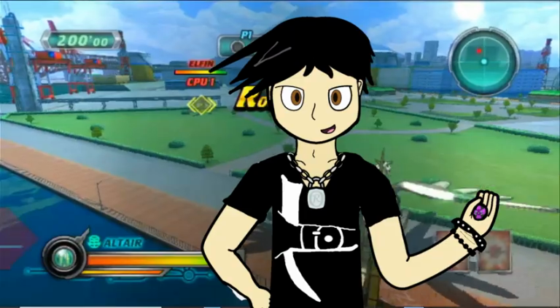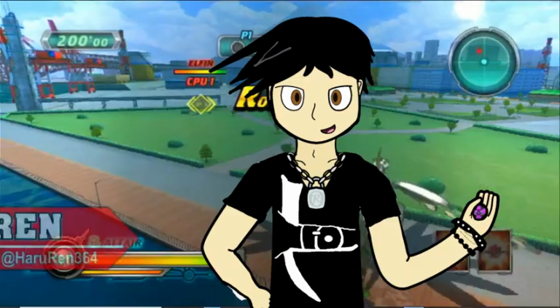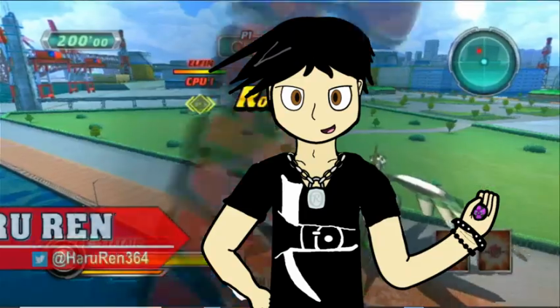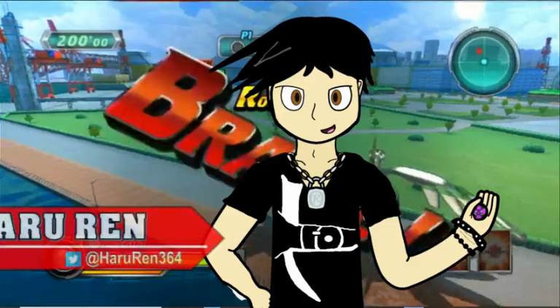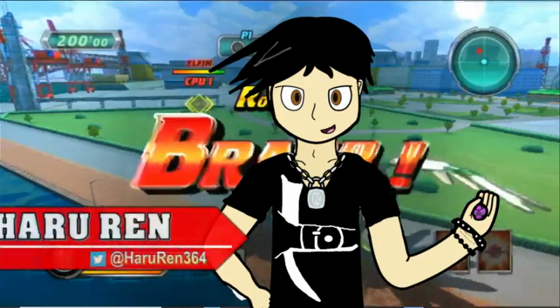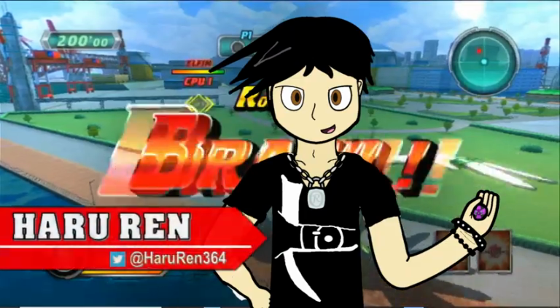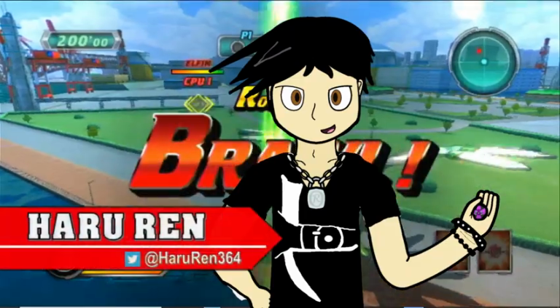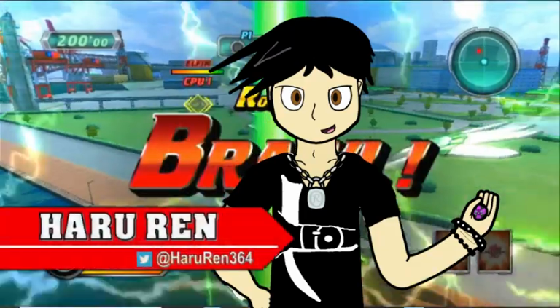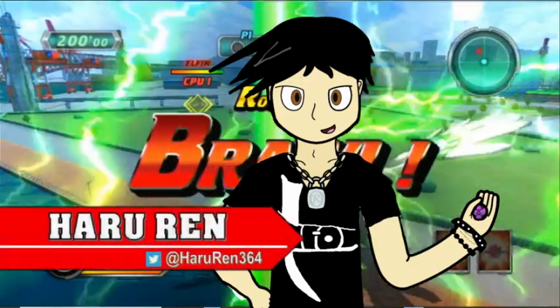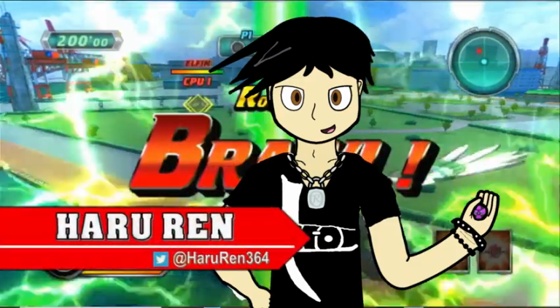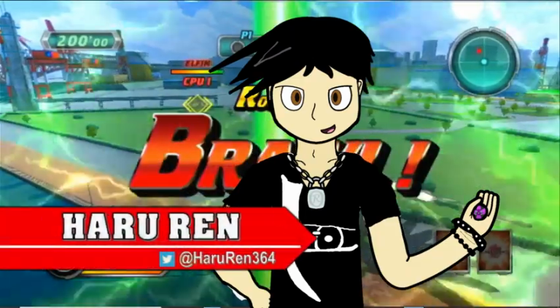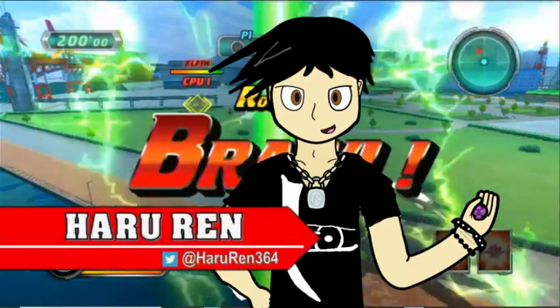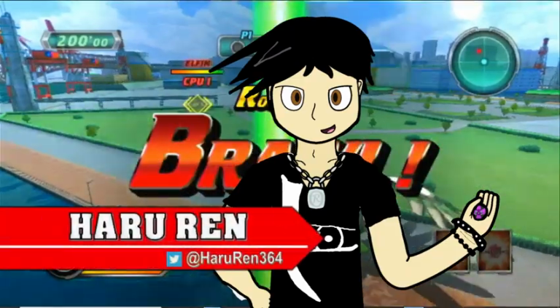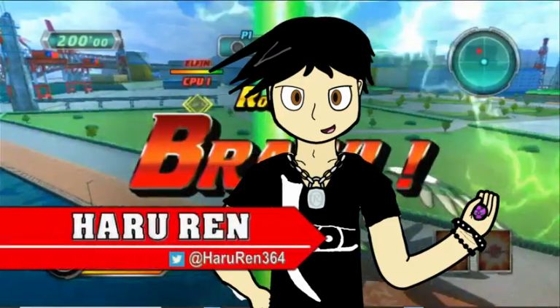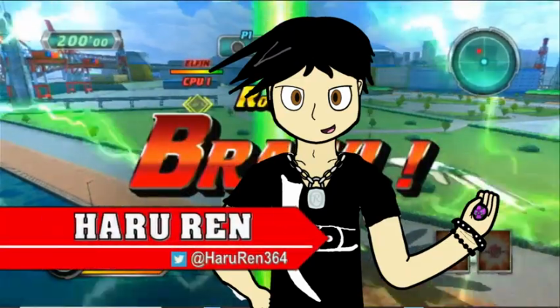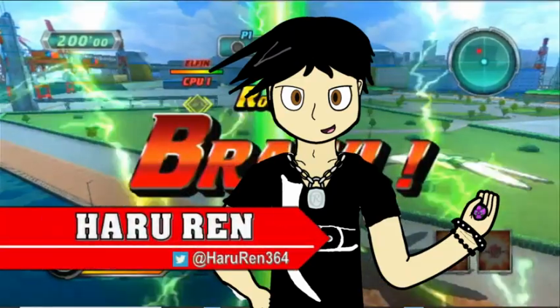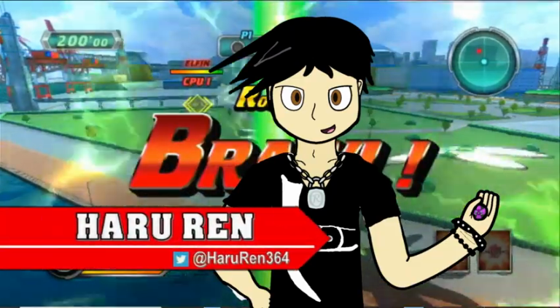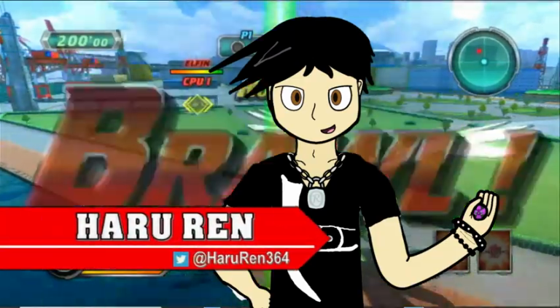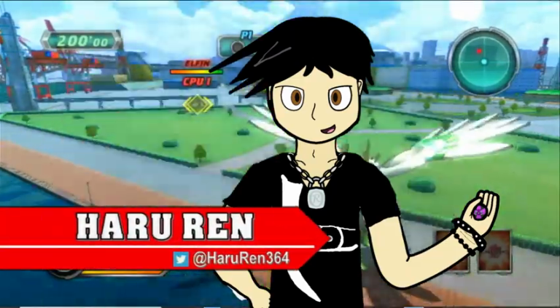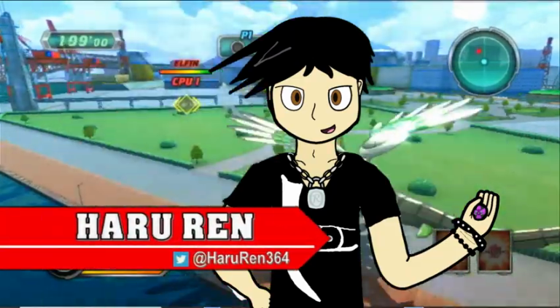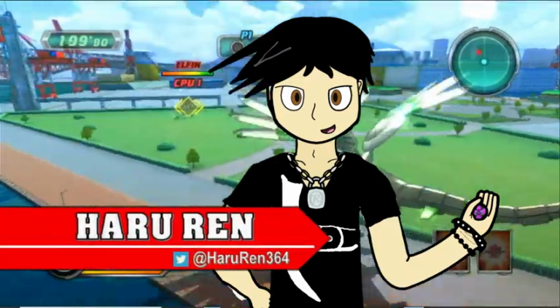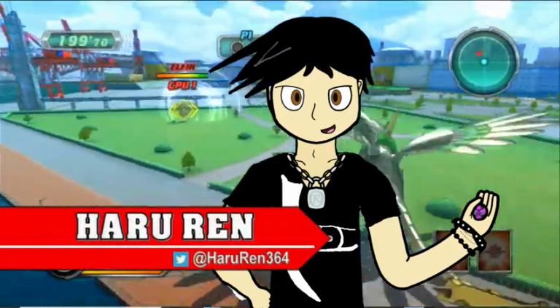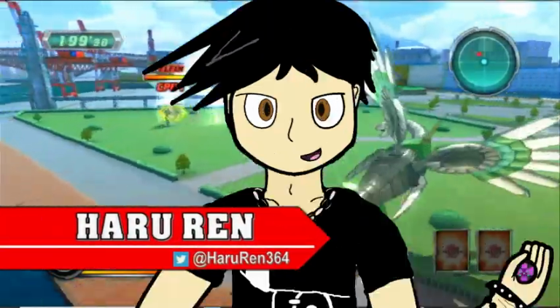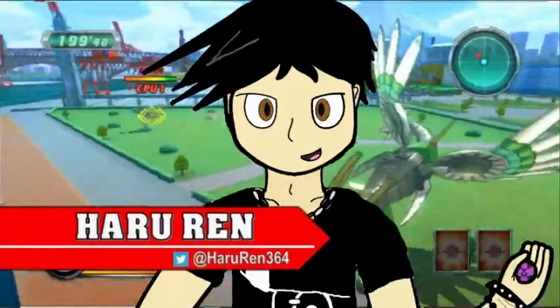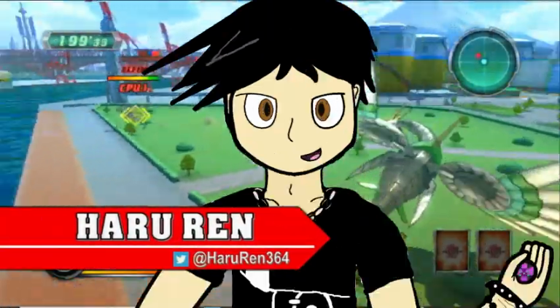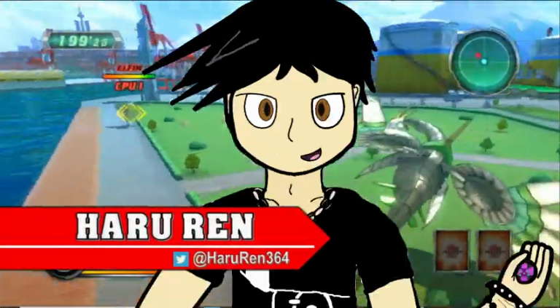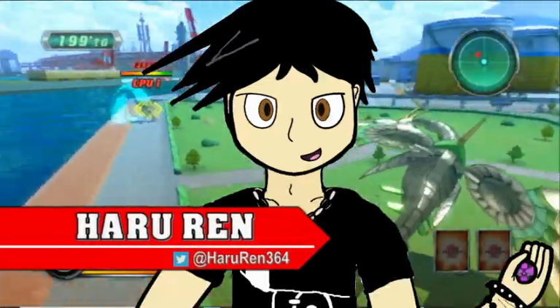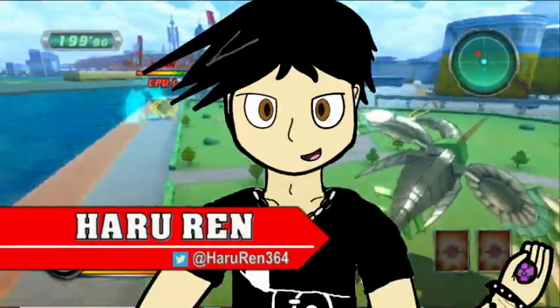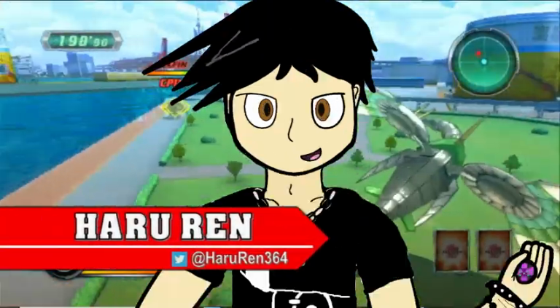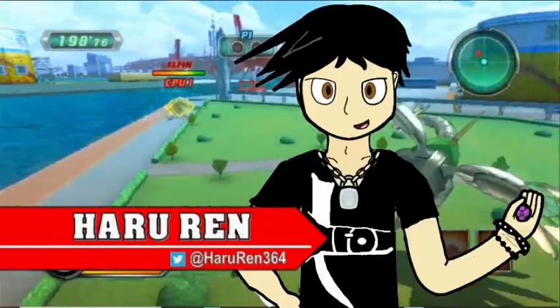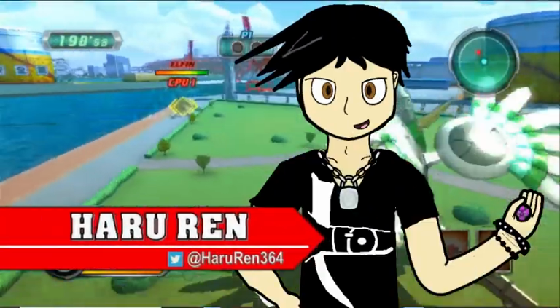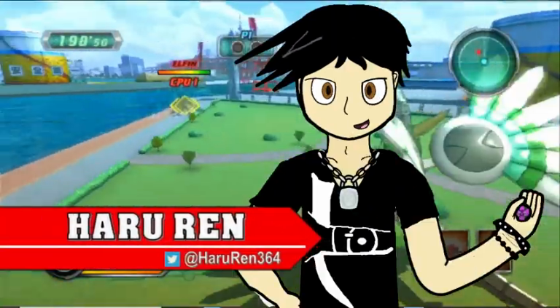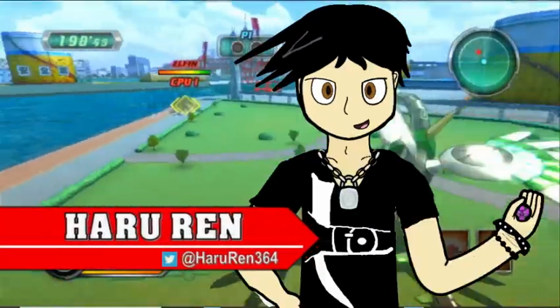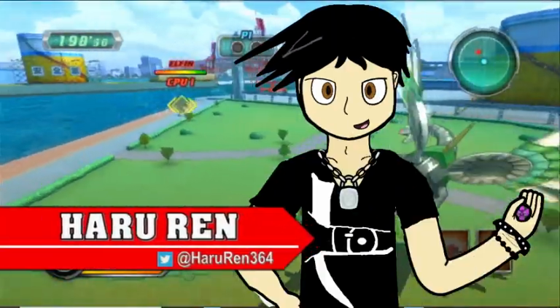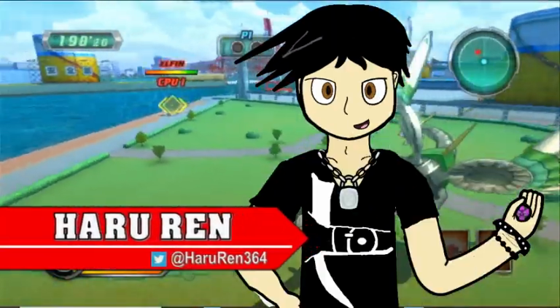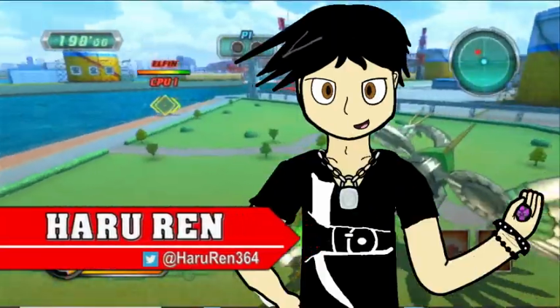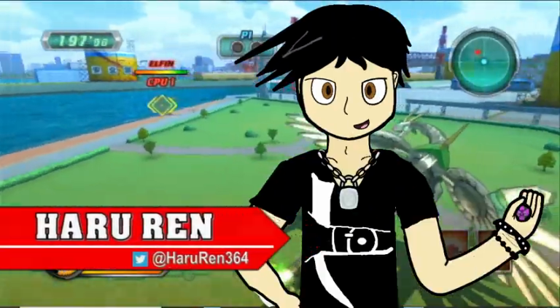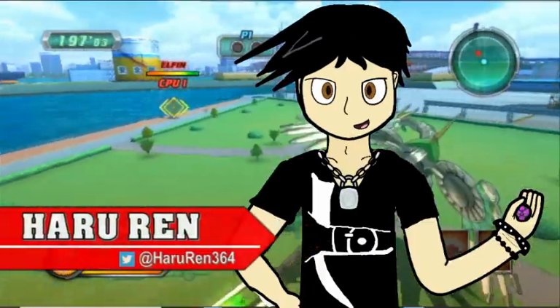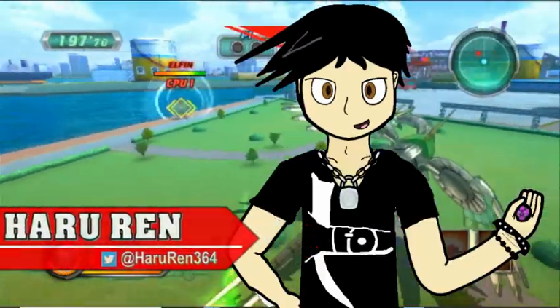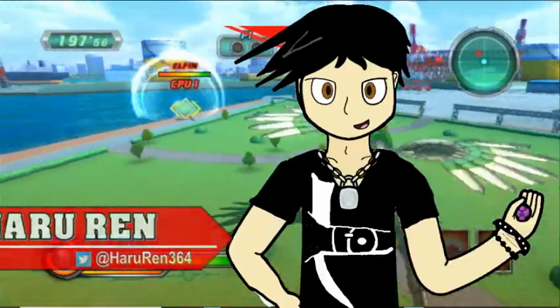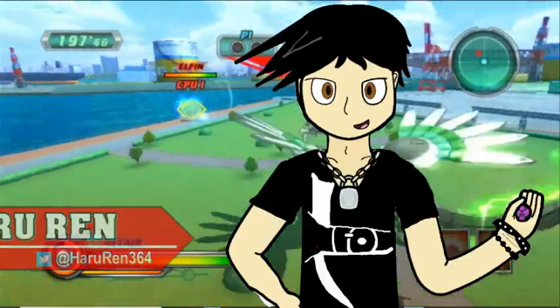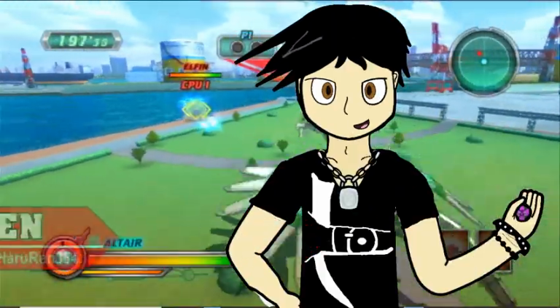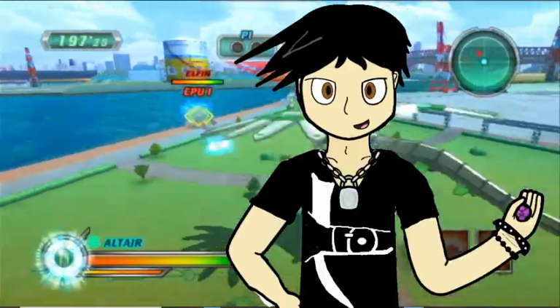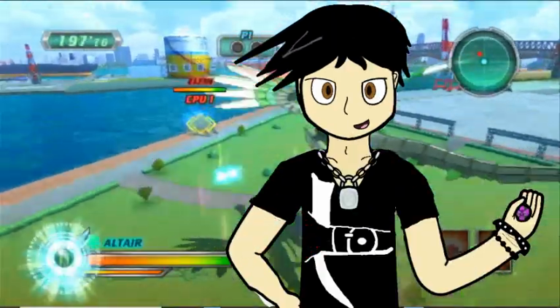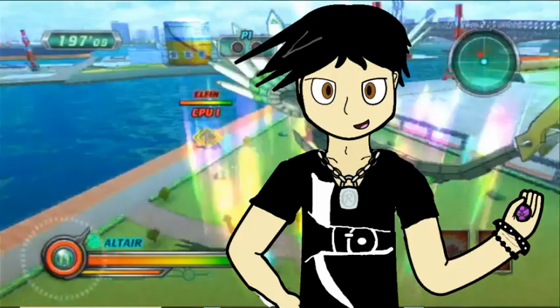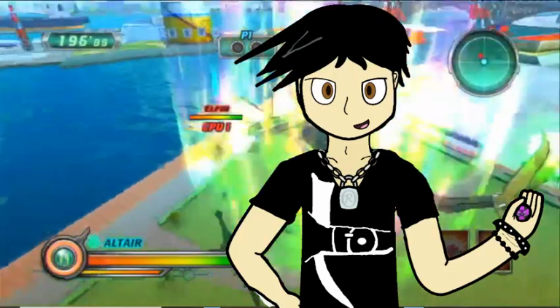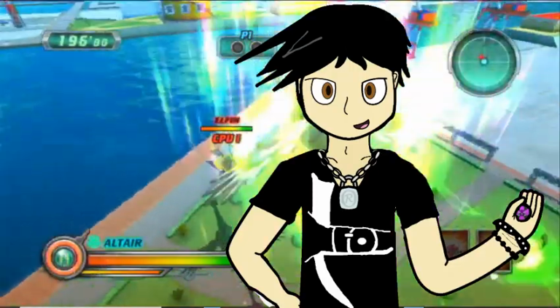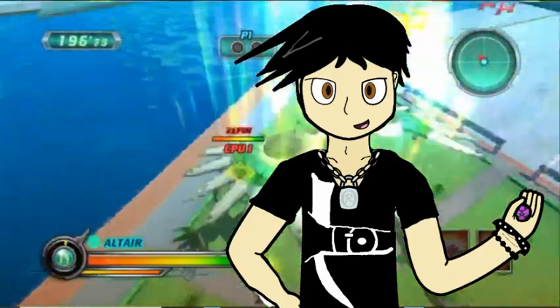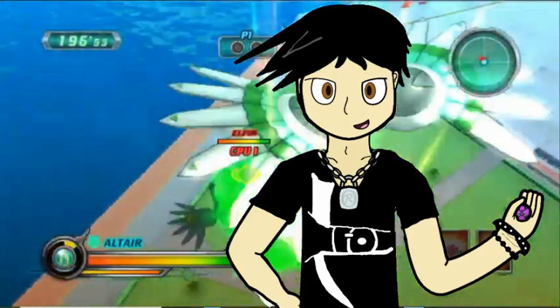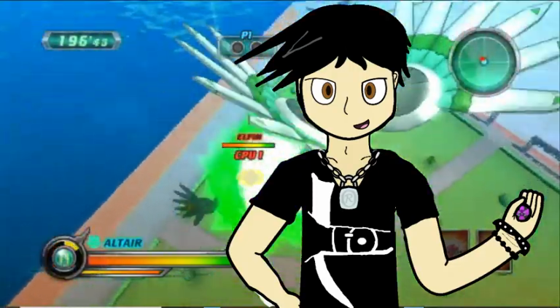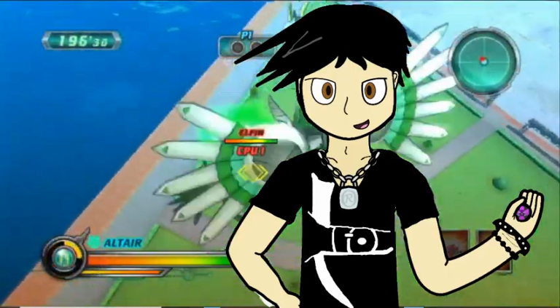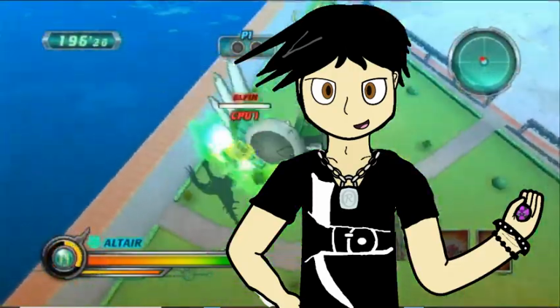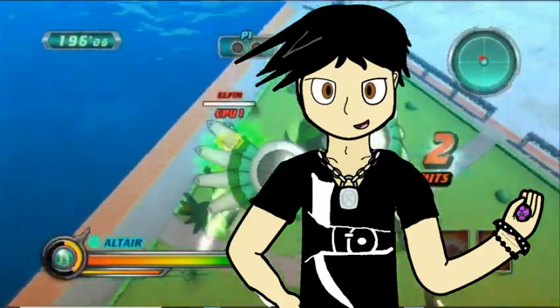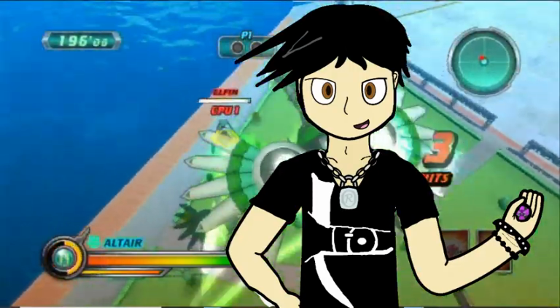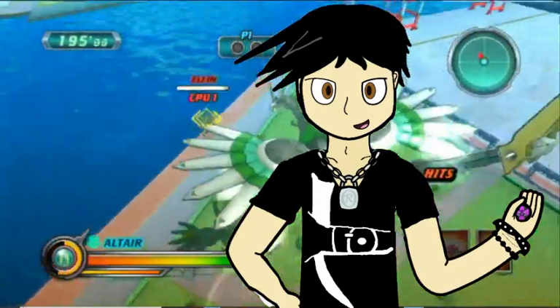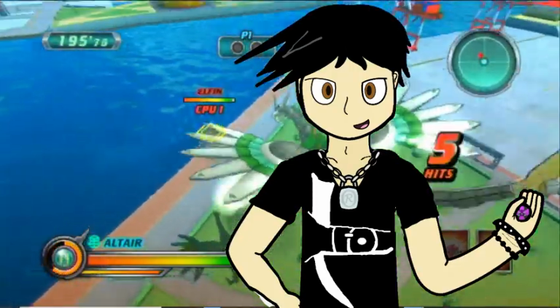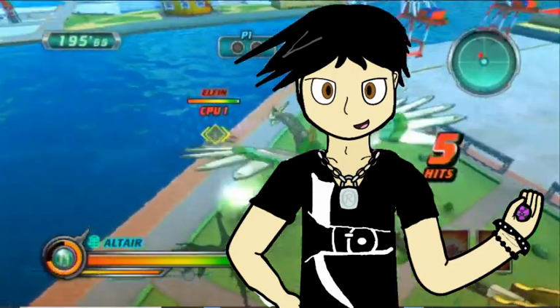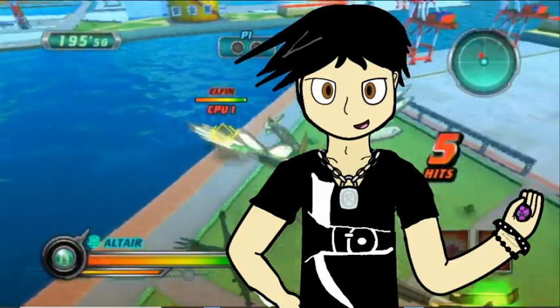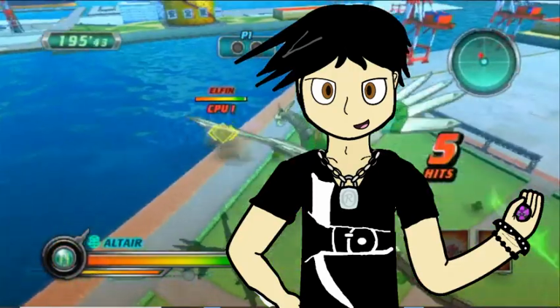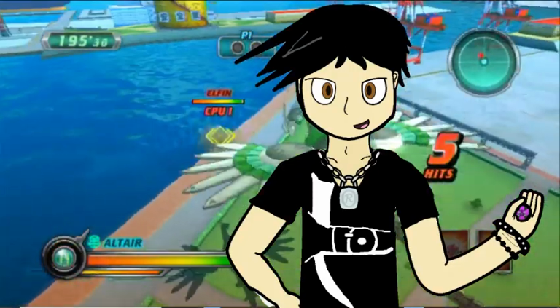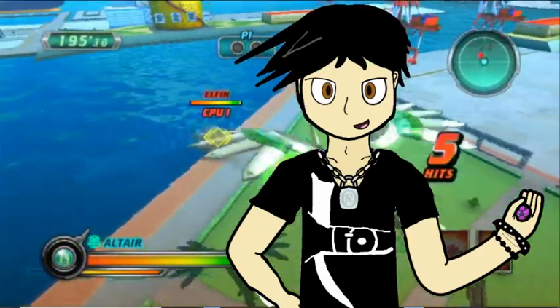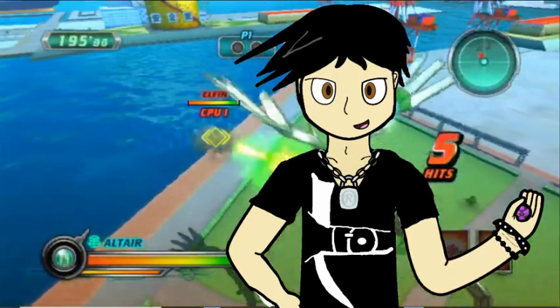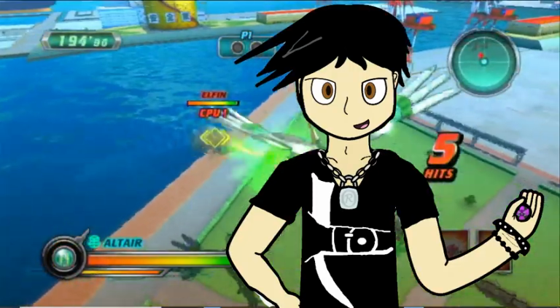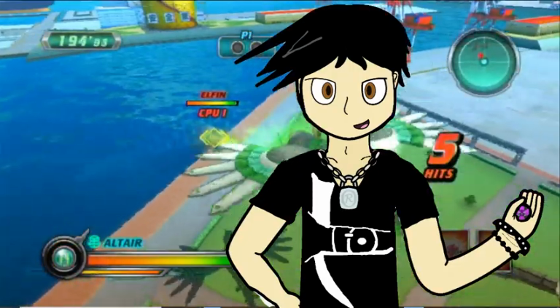Hello and welcome to the Baku Talk News, I'm Haru Ren. Let's just get right into it — we're talking about the brand new reboot of reboot products today.